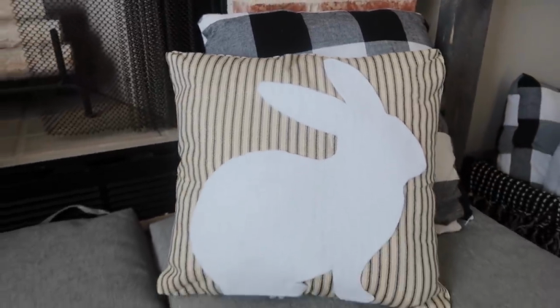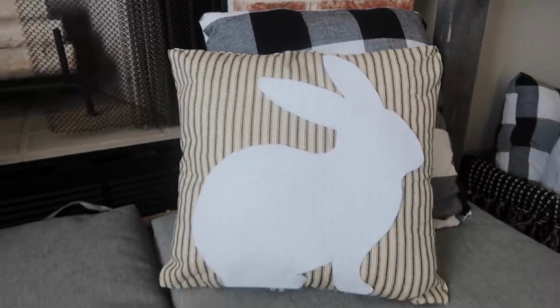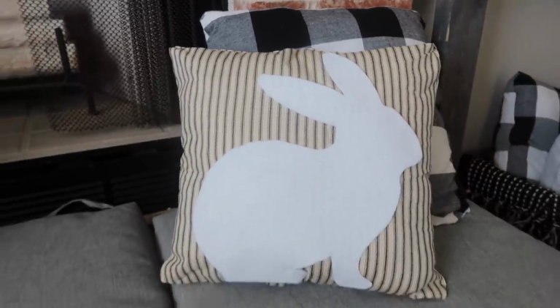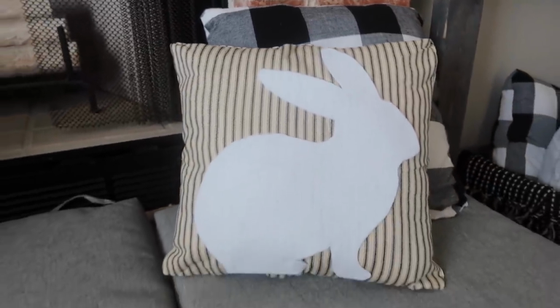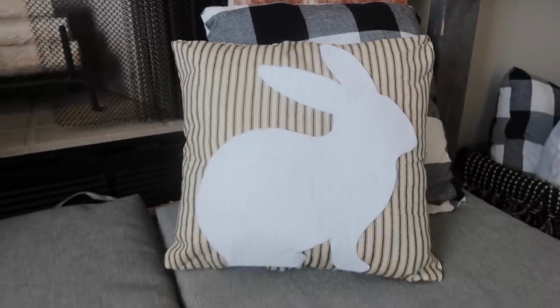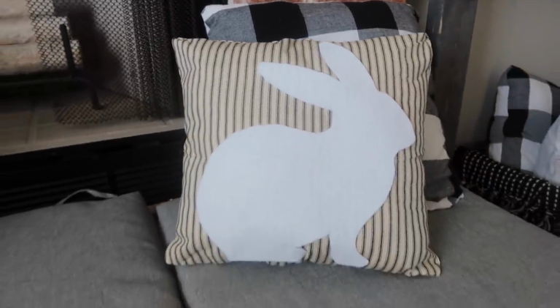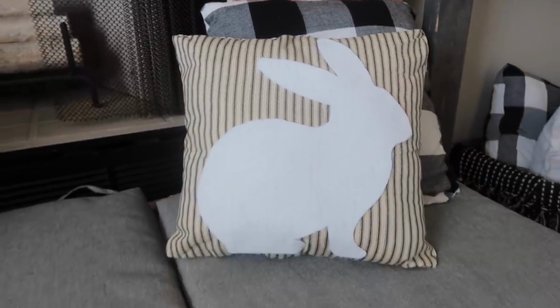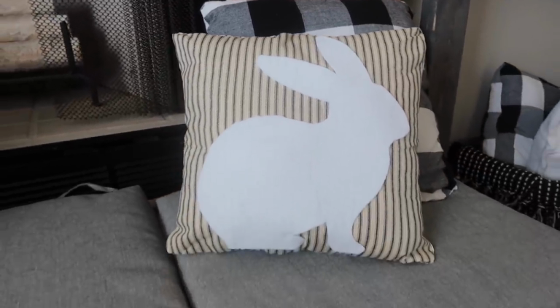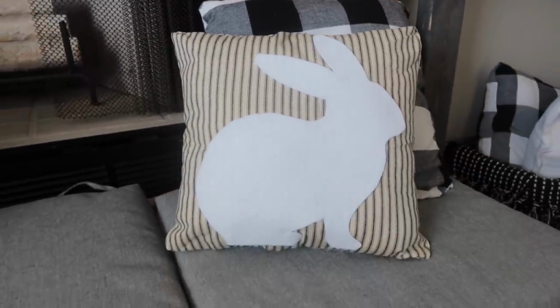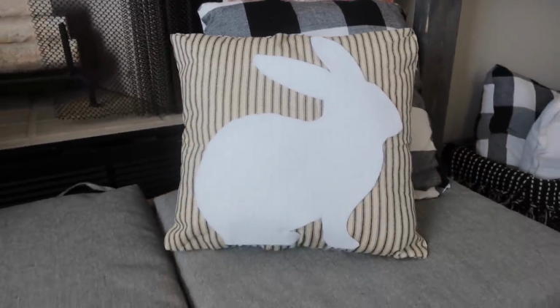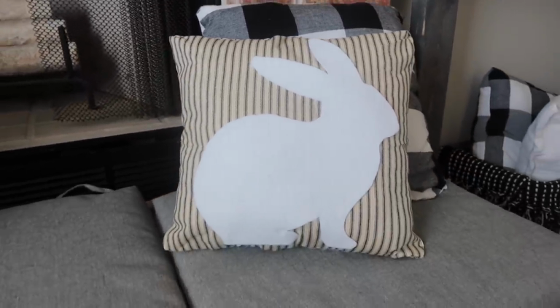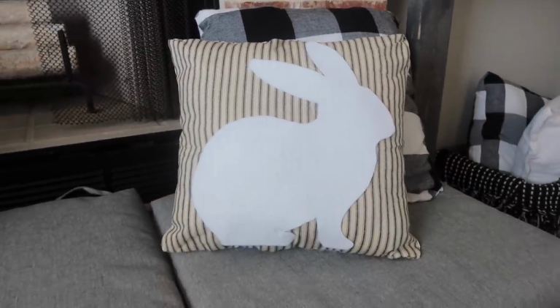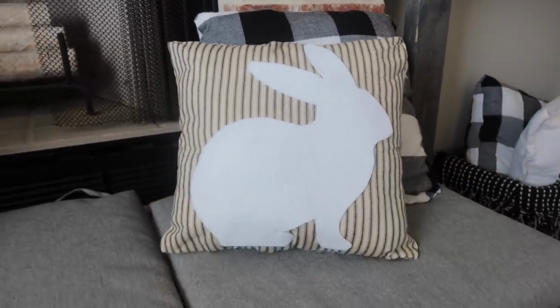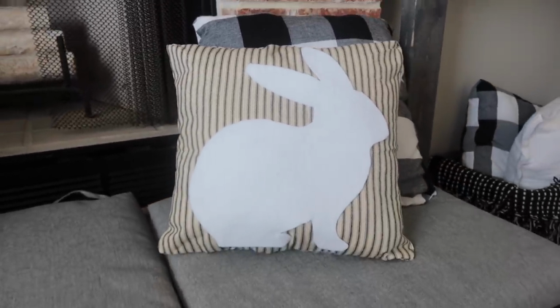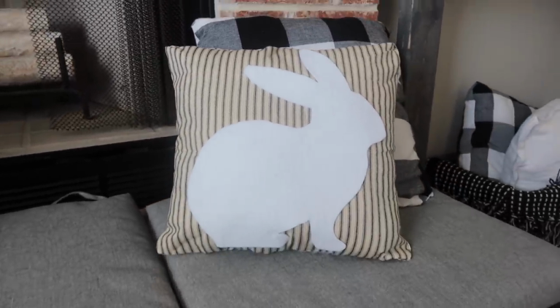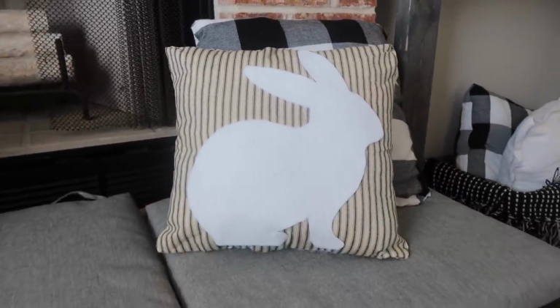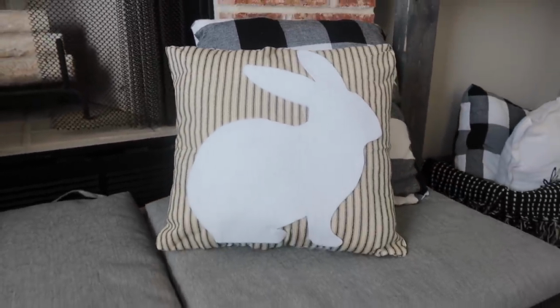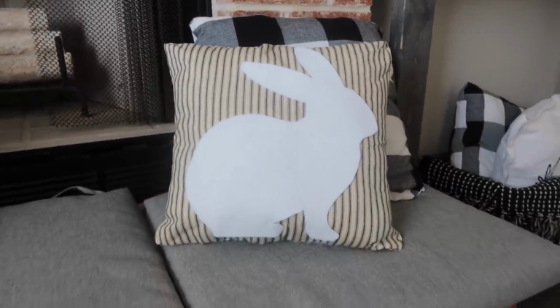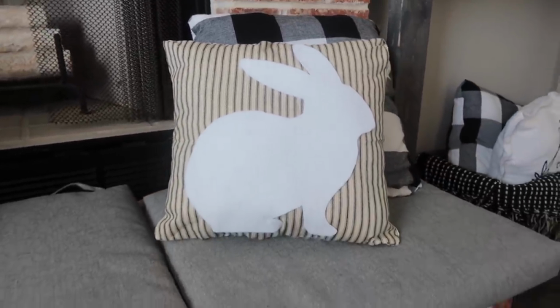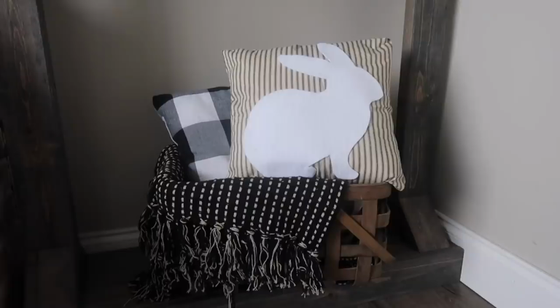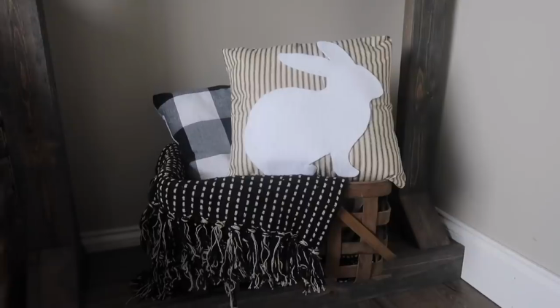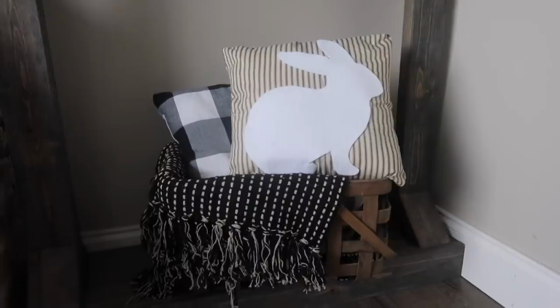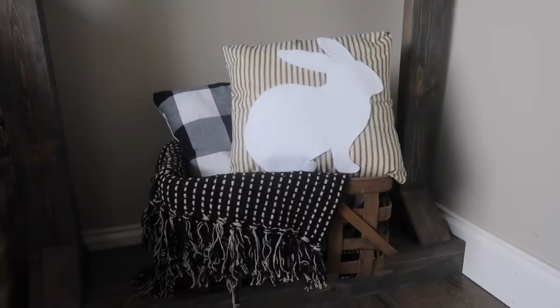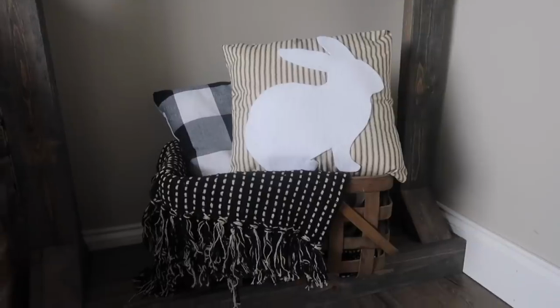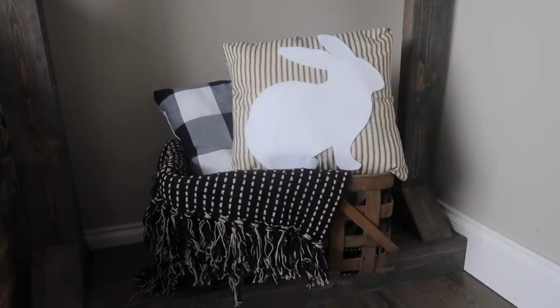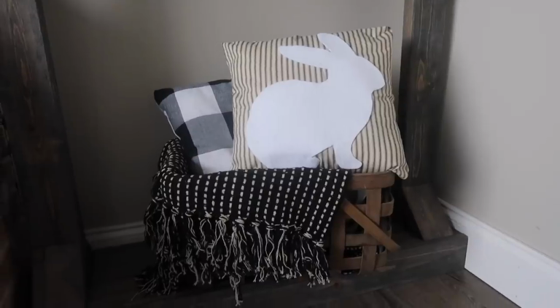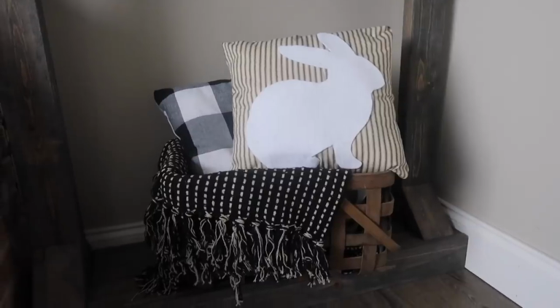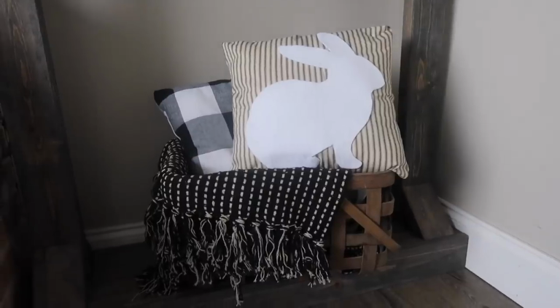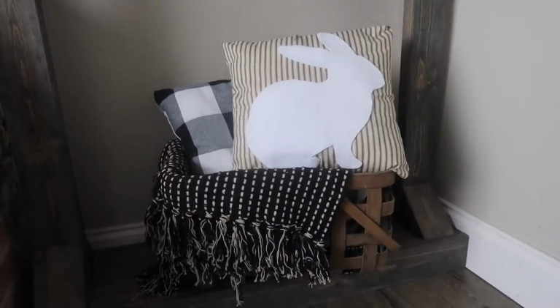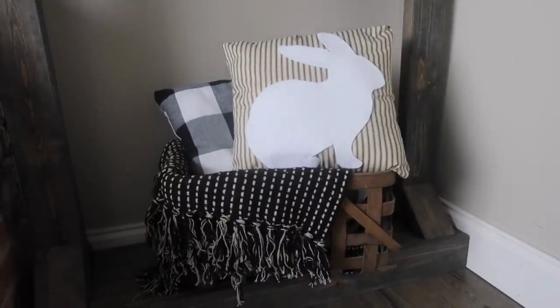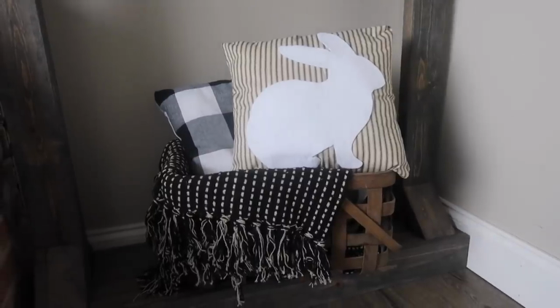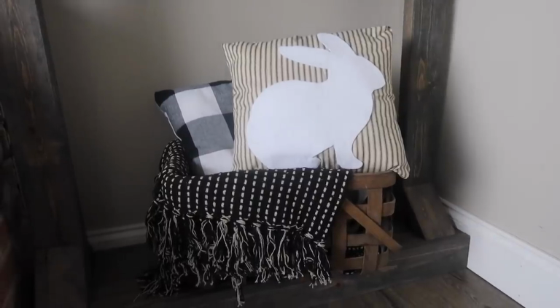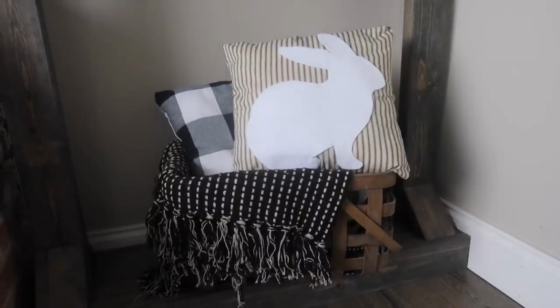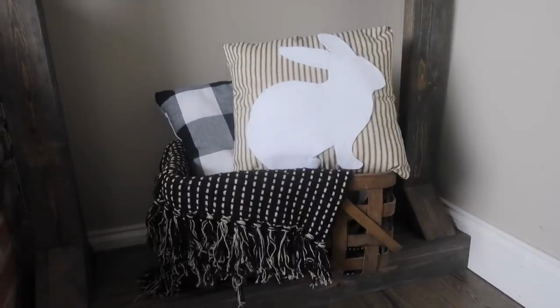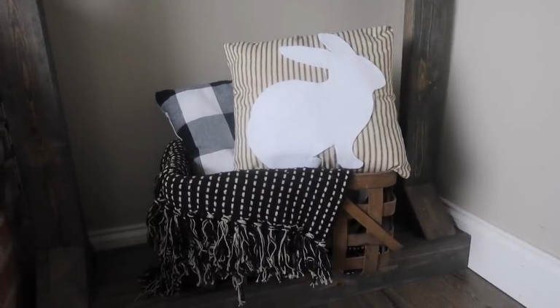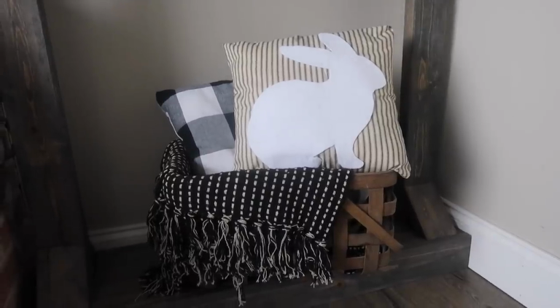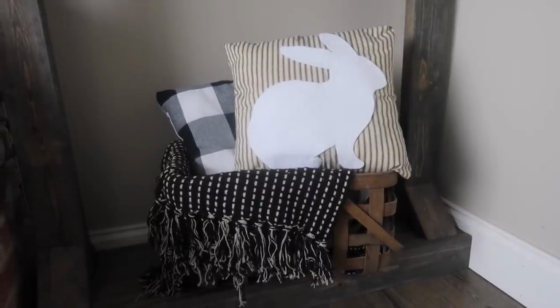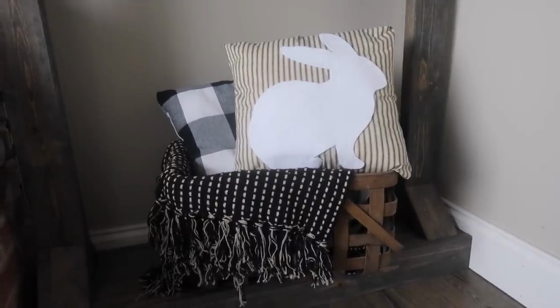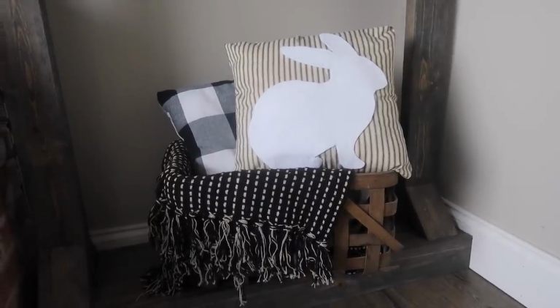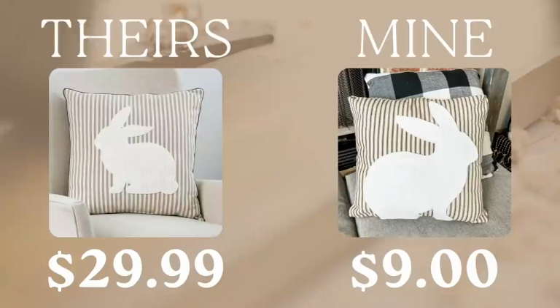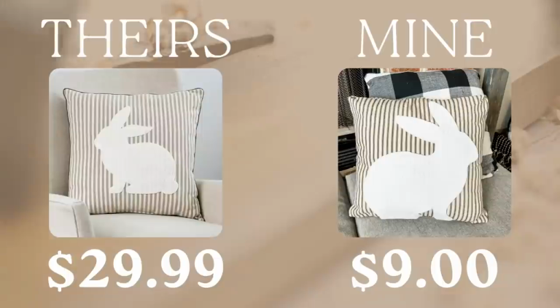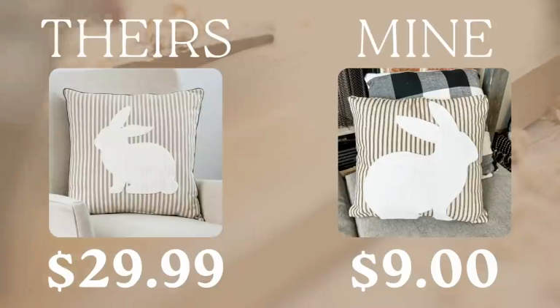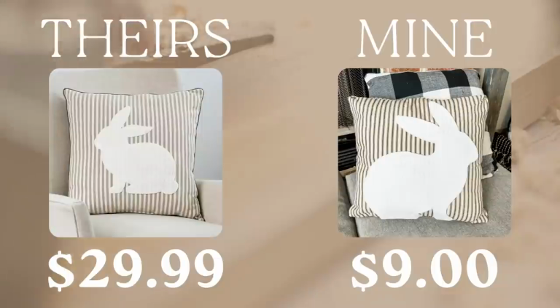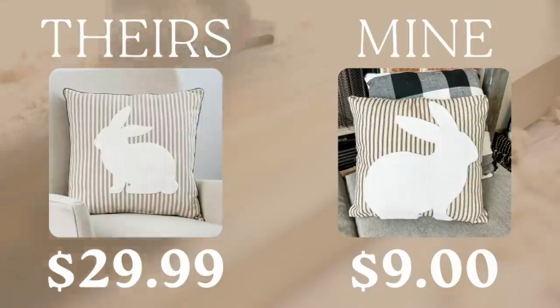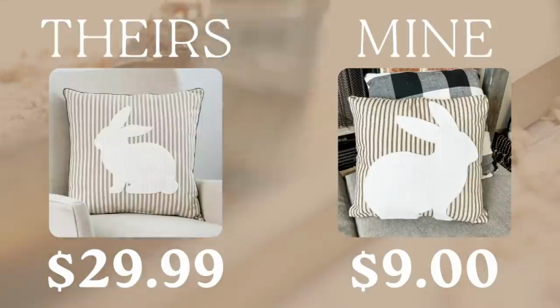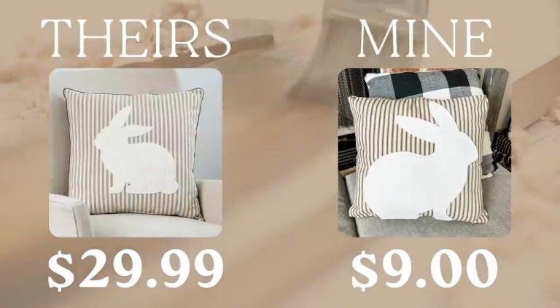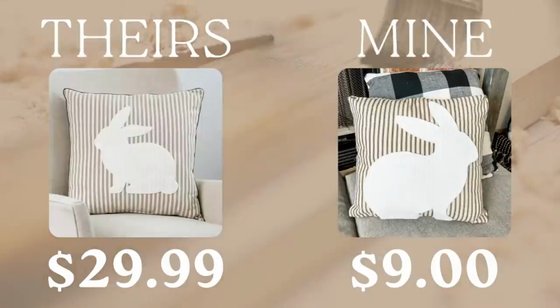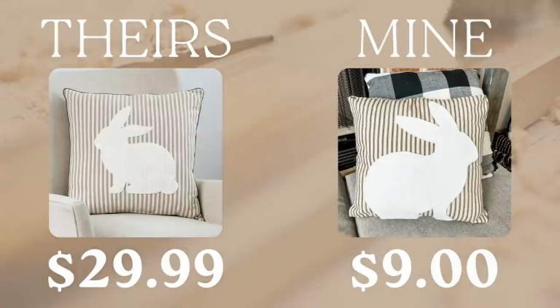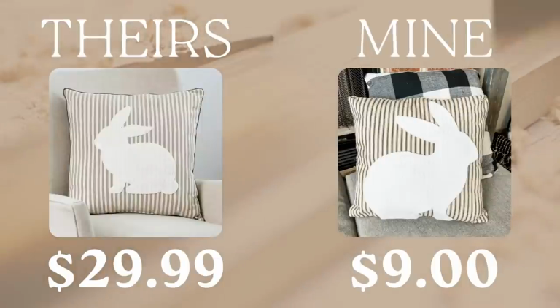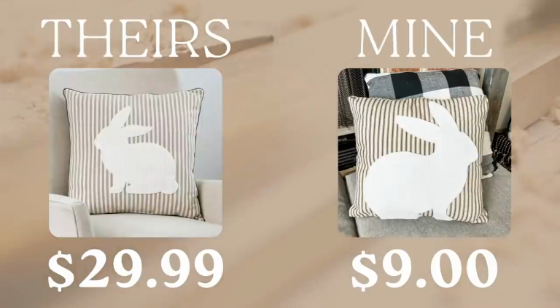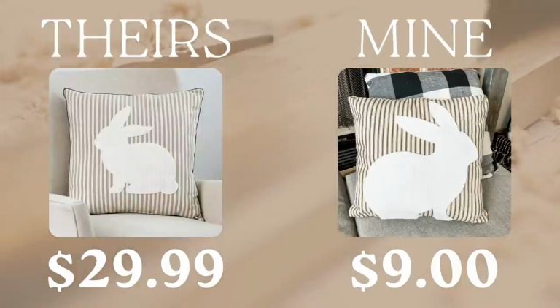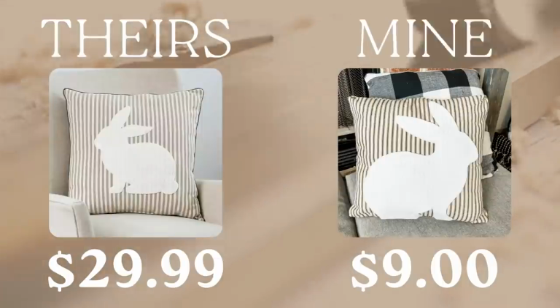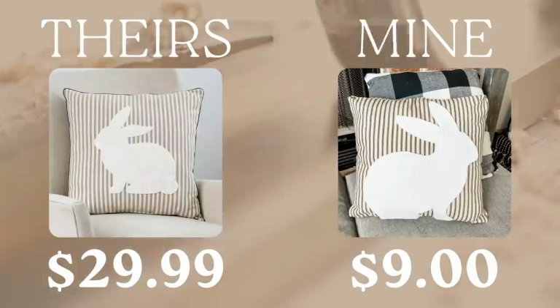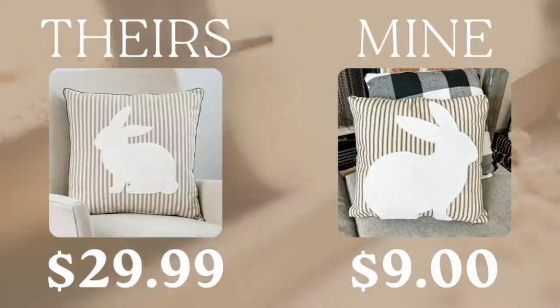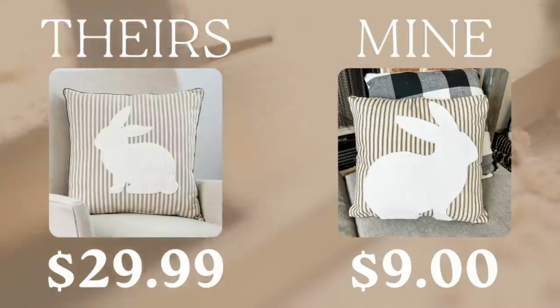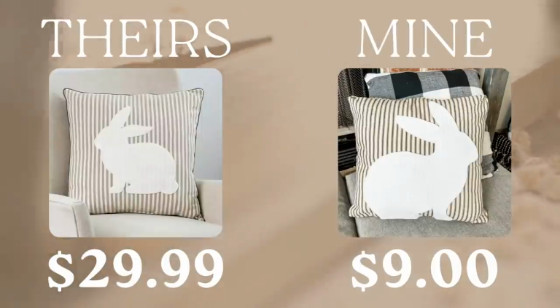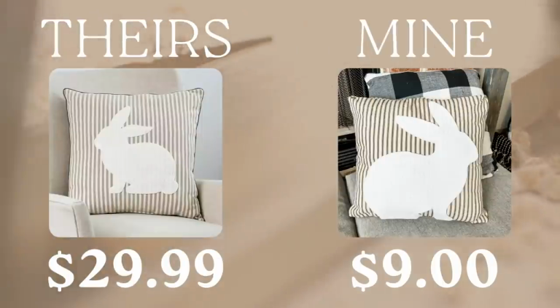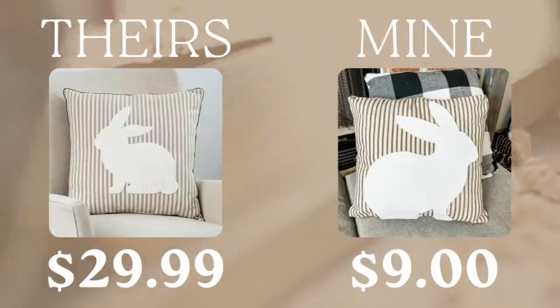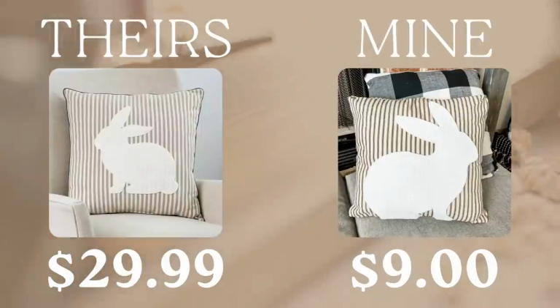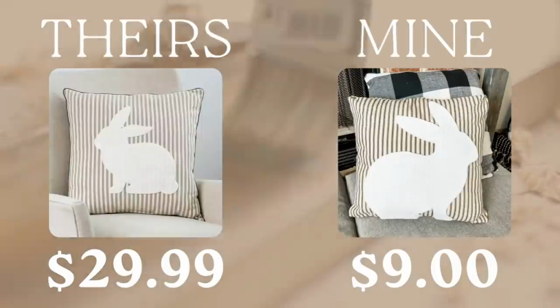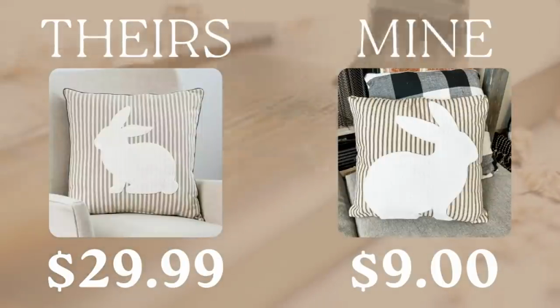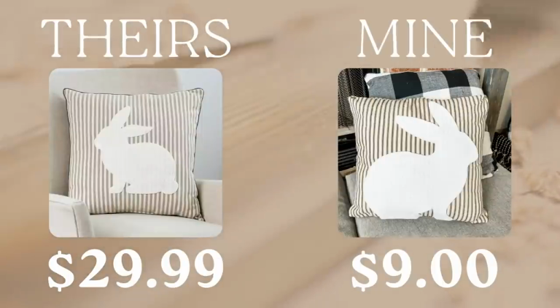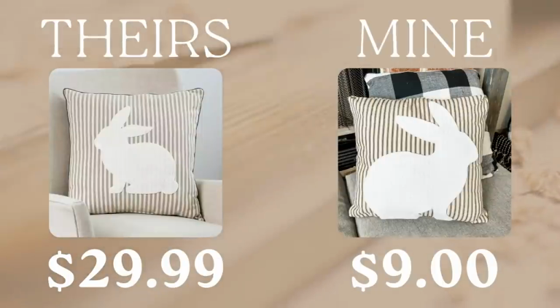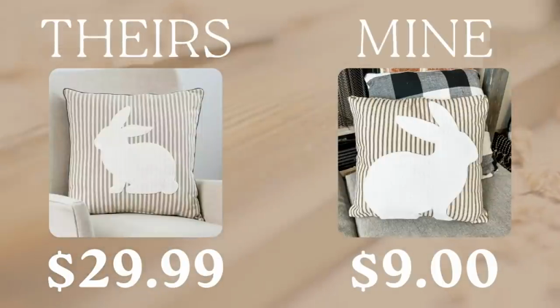And the best news is $30 versus under $10 — this is a third of the price to DIY.